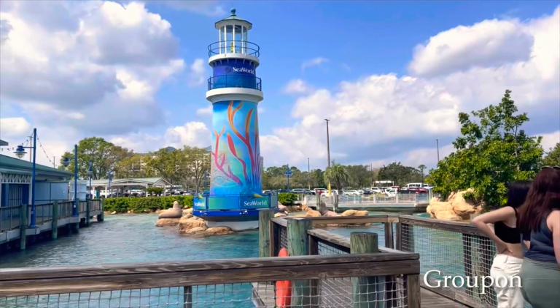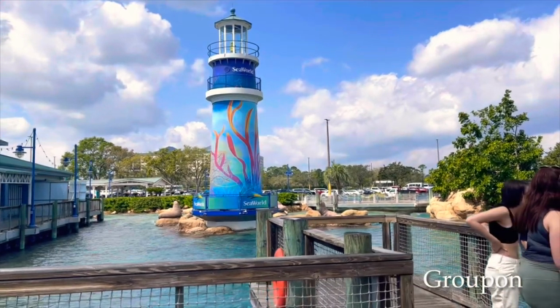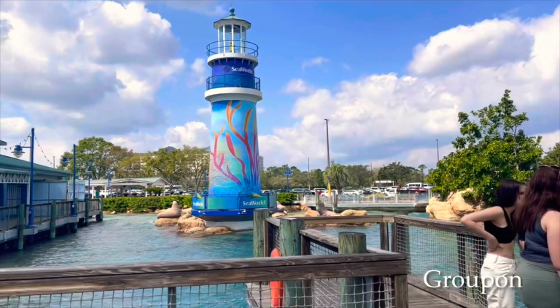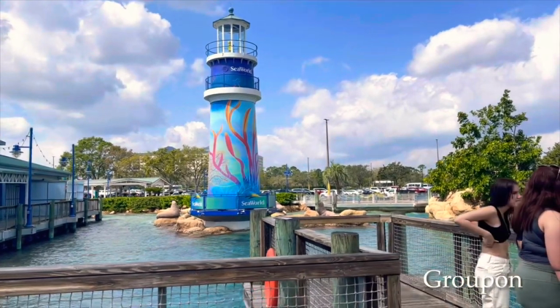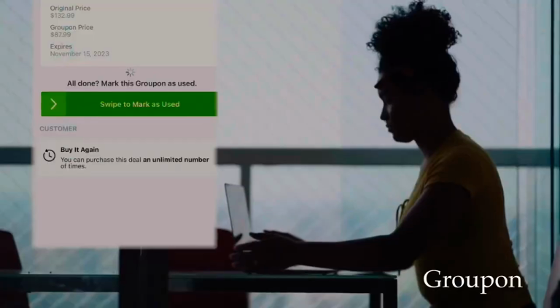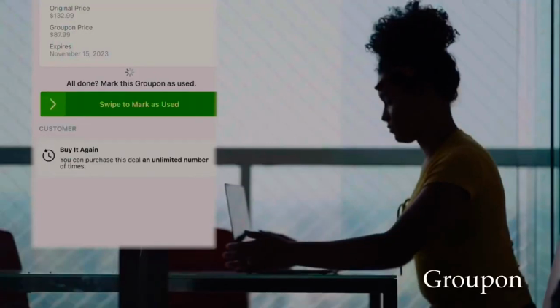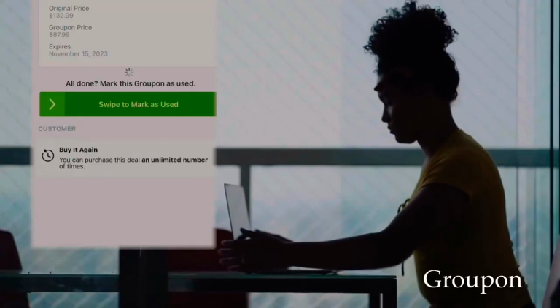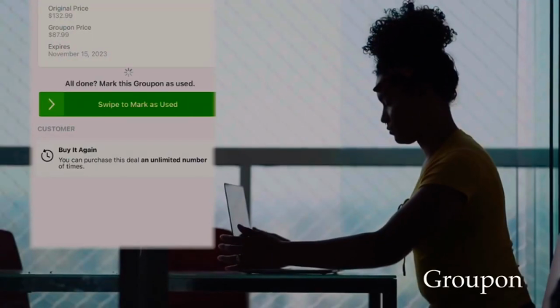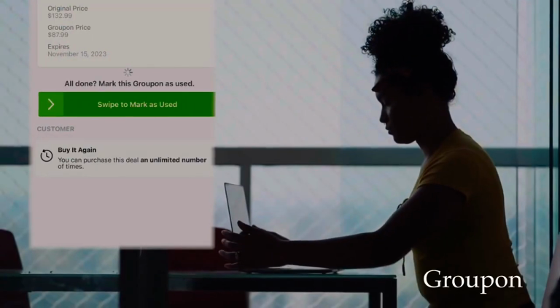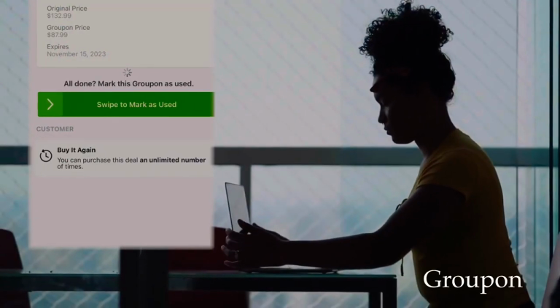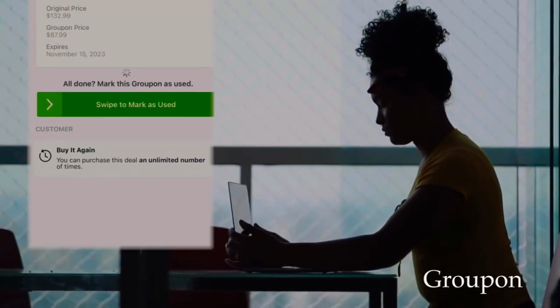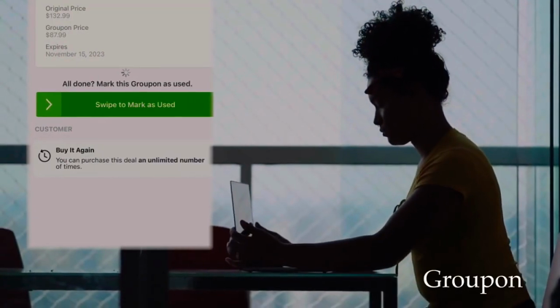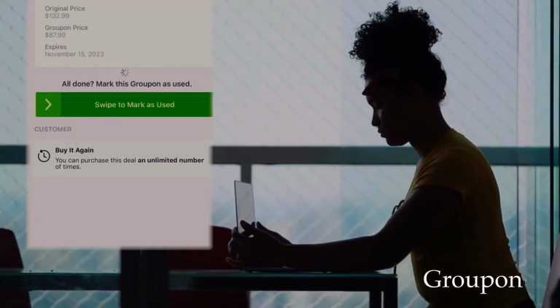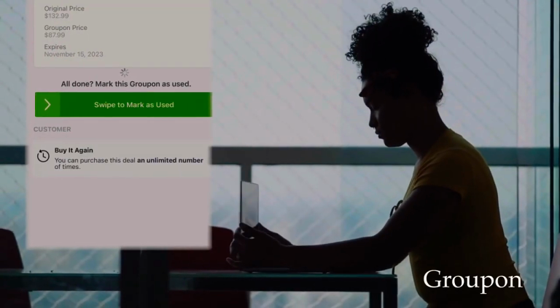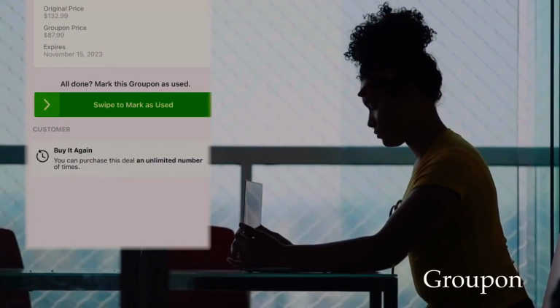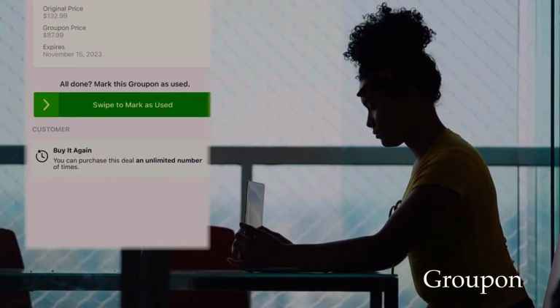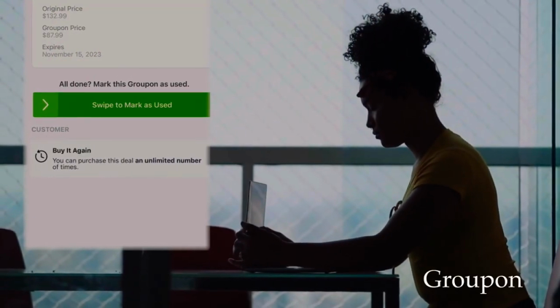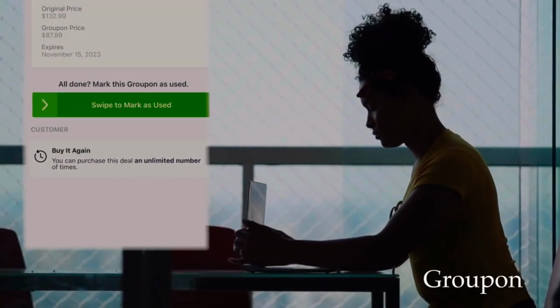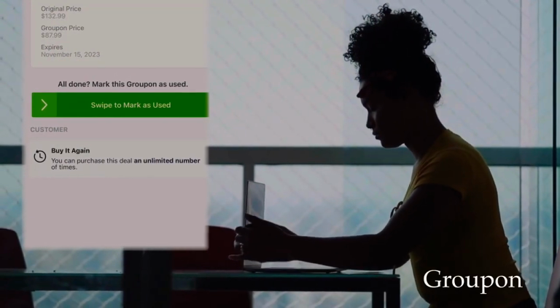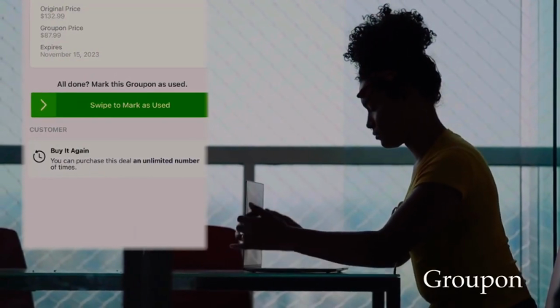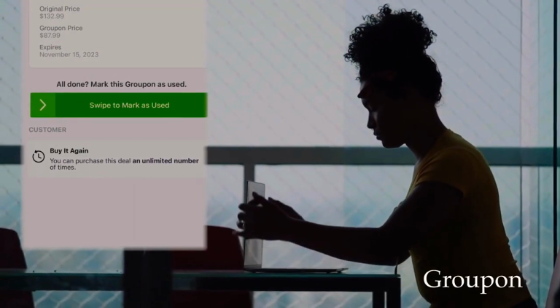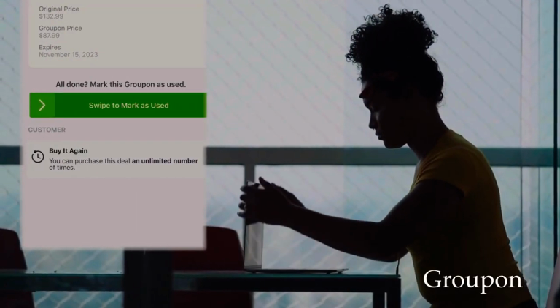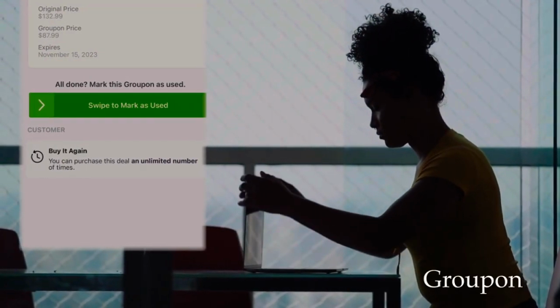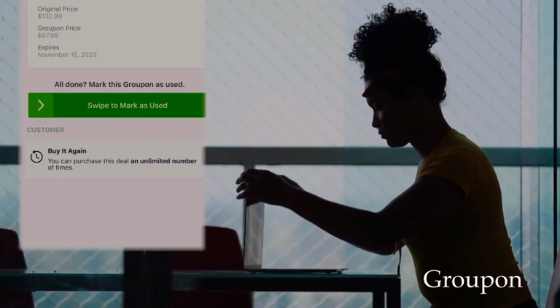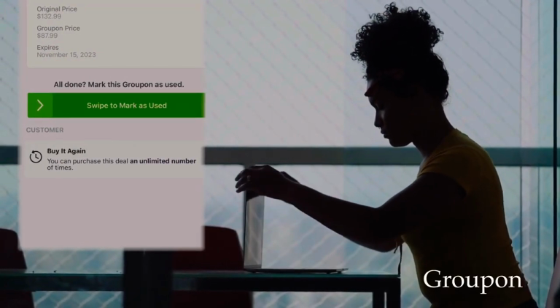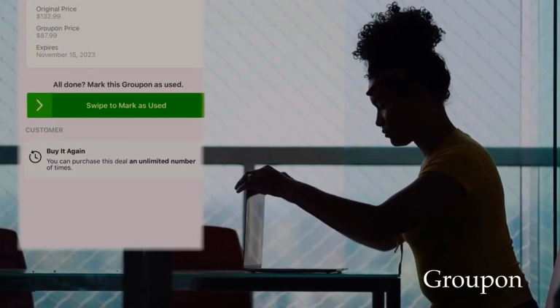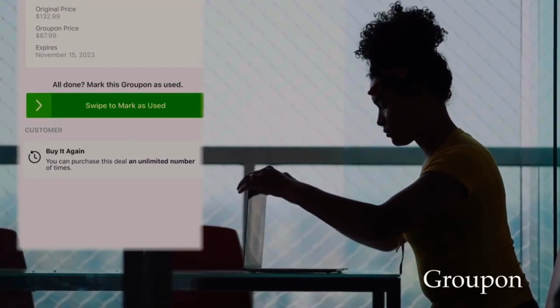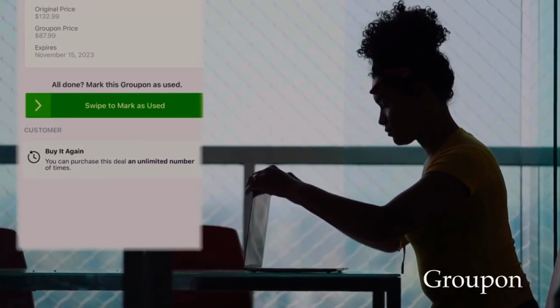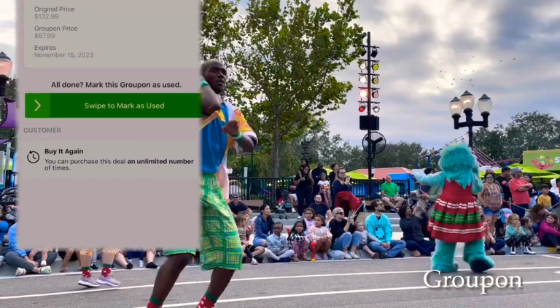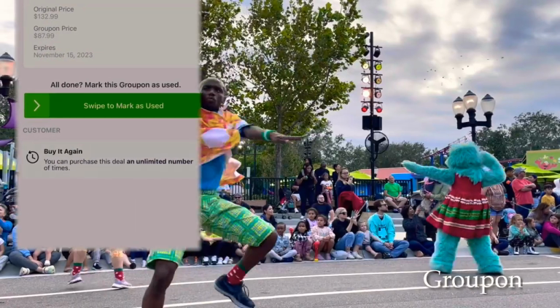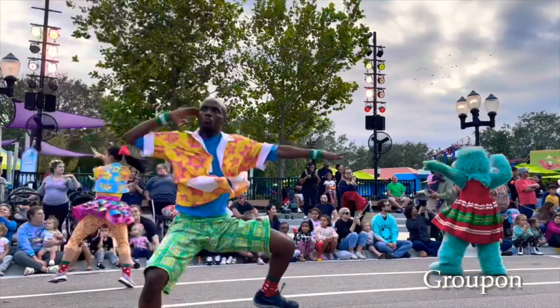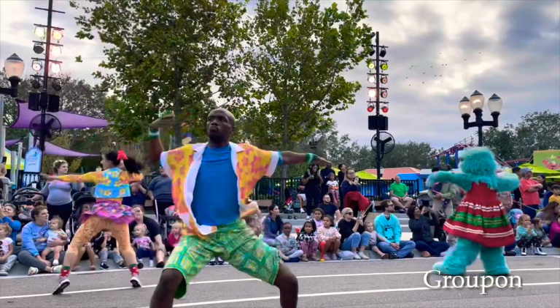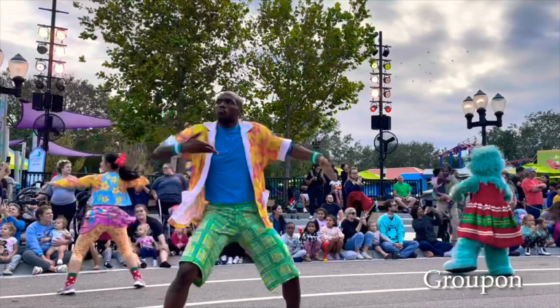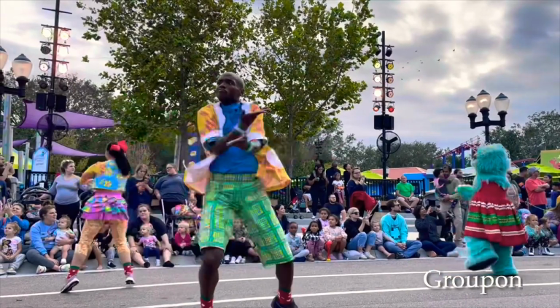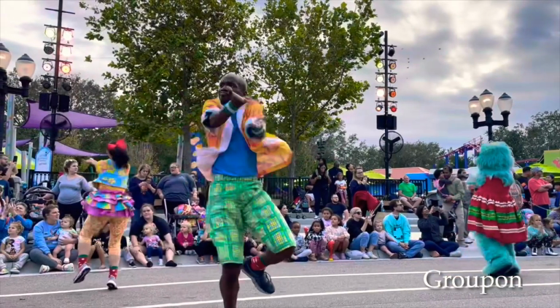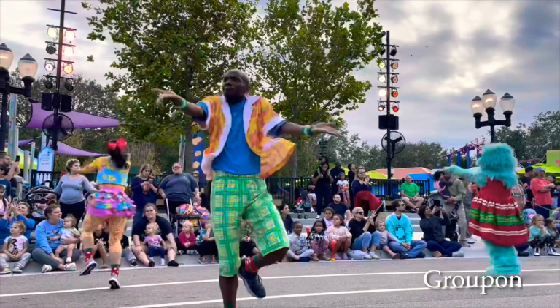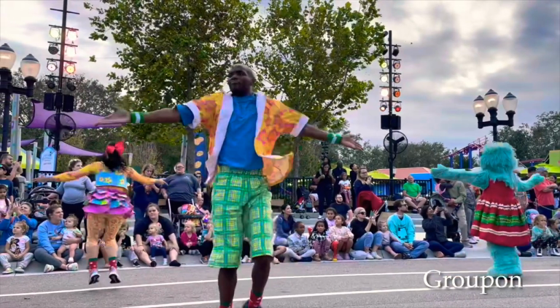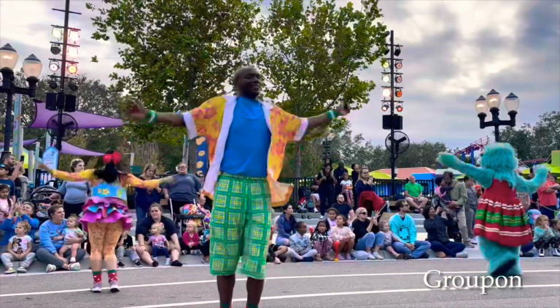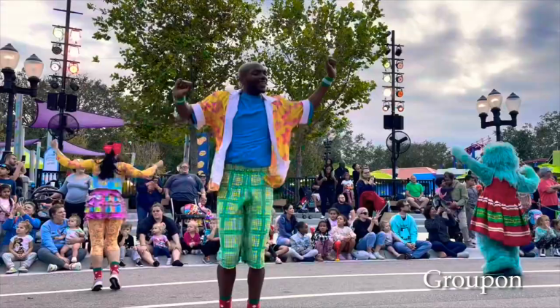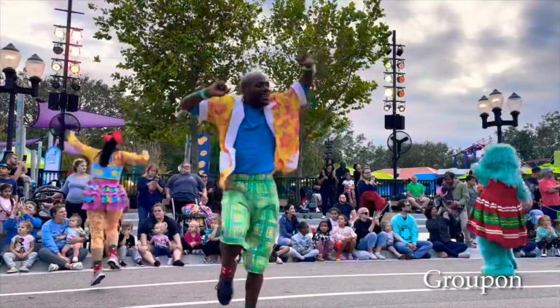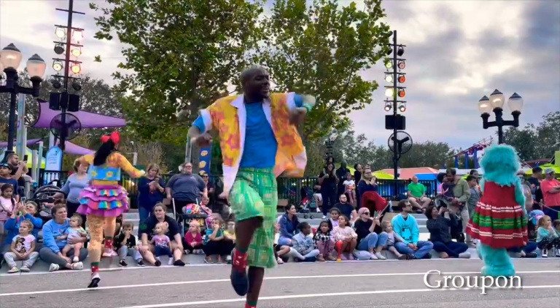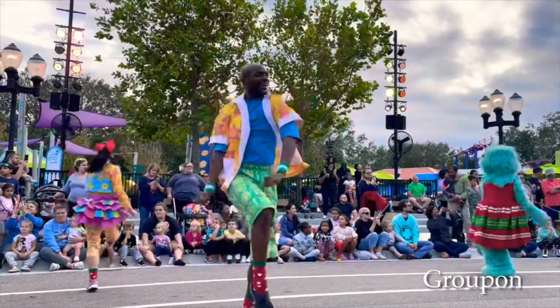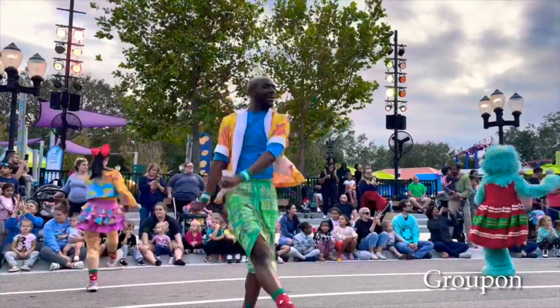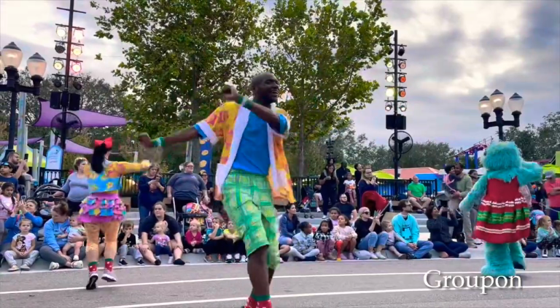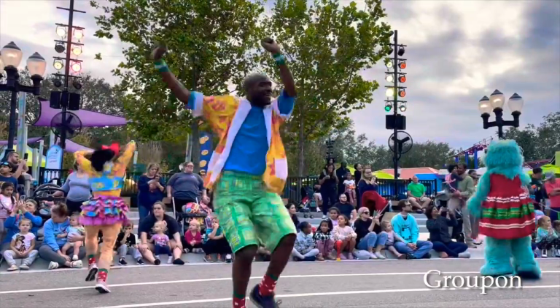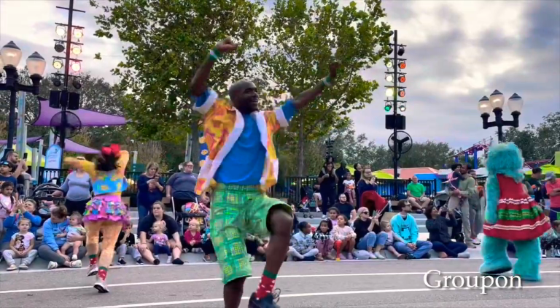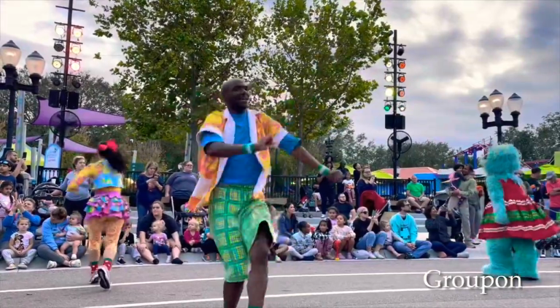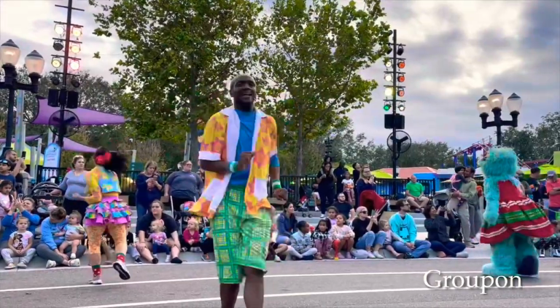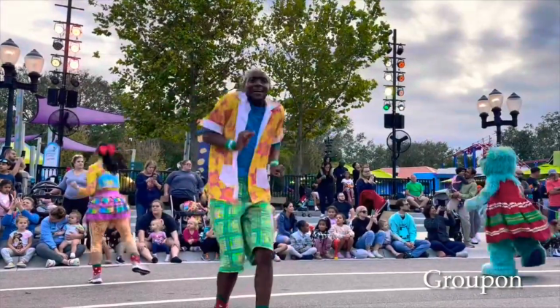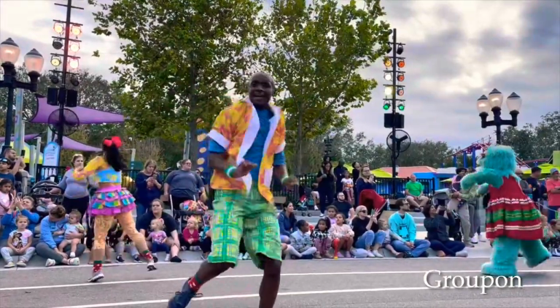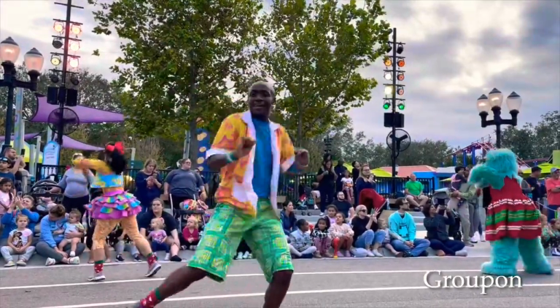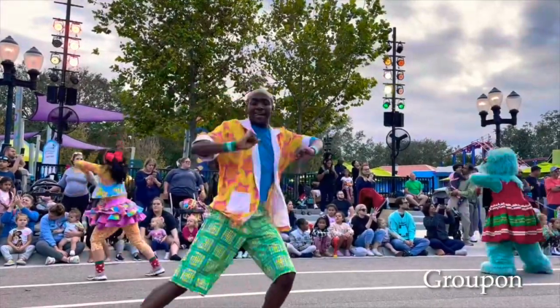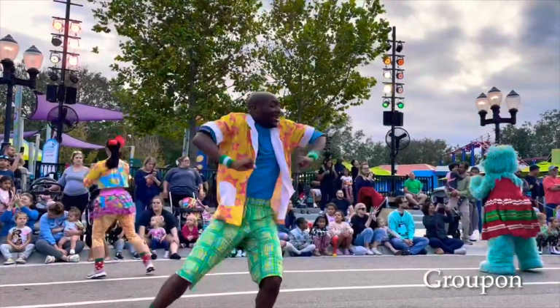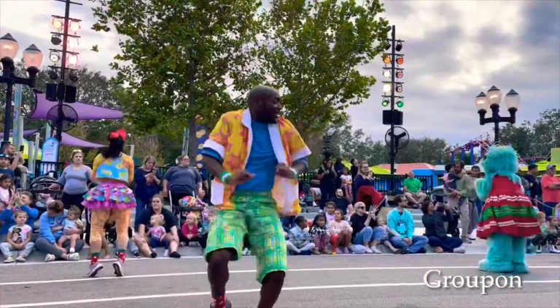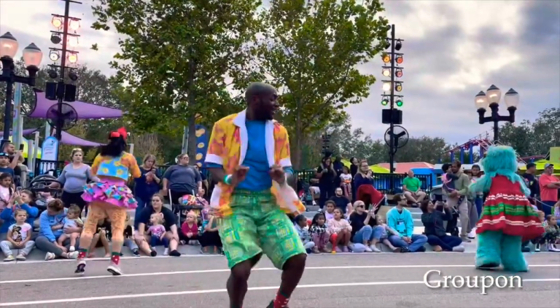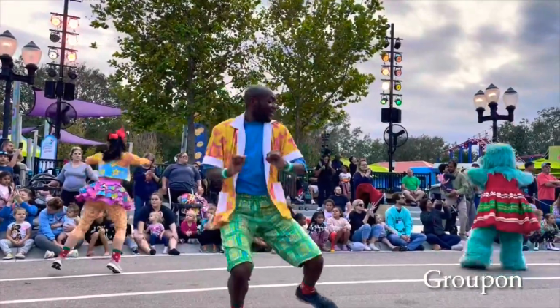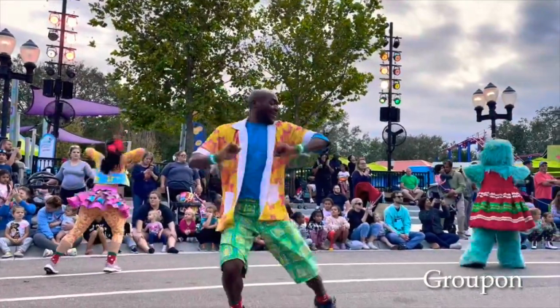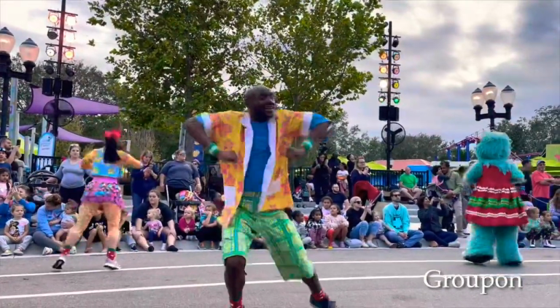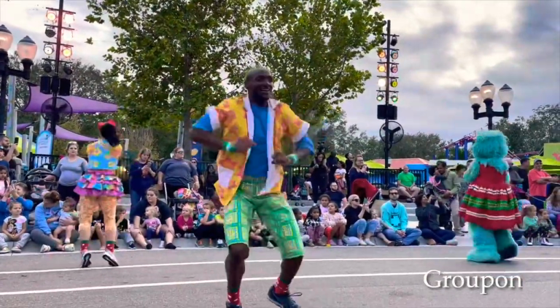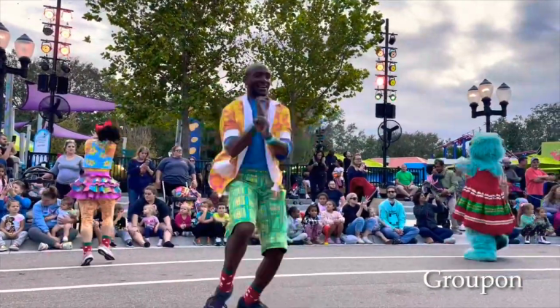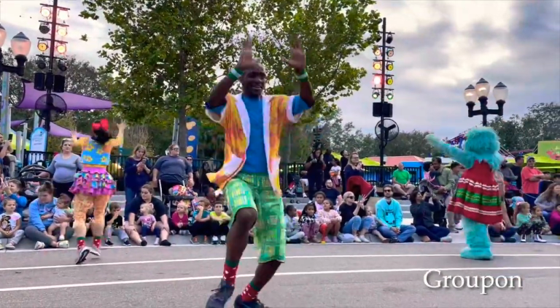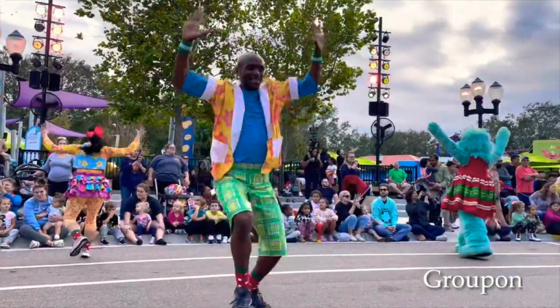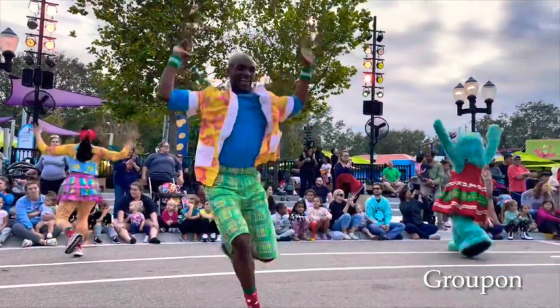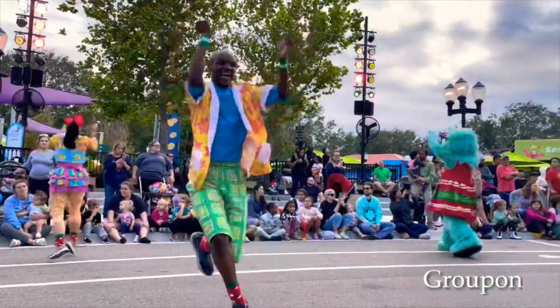Just make sure when you print out that voucher that you don't mark it redeemed until you get to SeaWorld and let the SeaWorld attendant do it themselves. That's a tip.